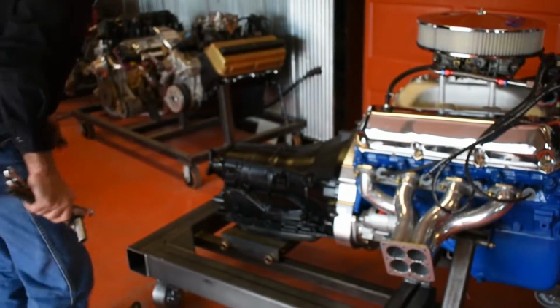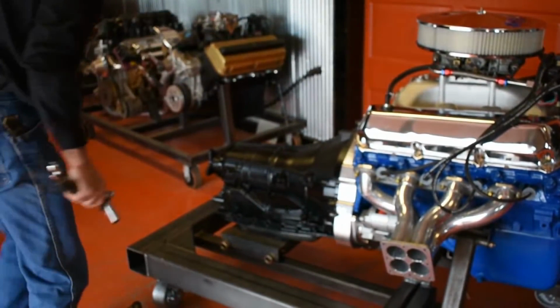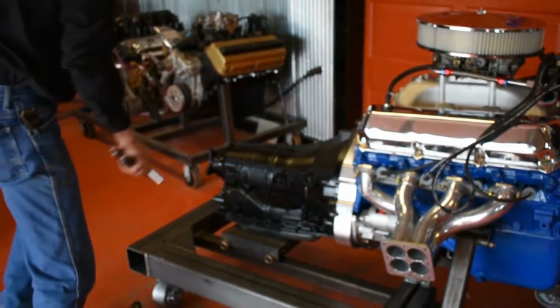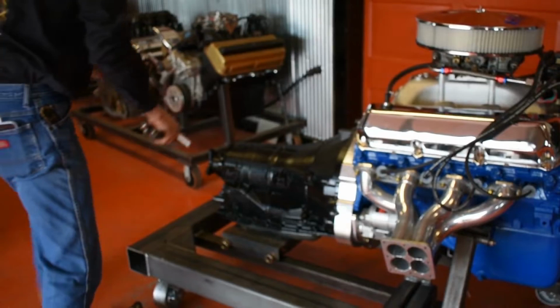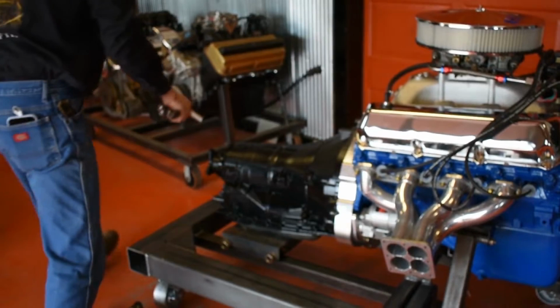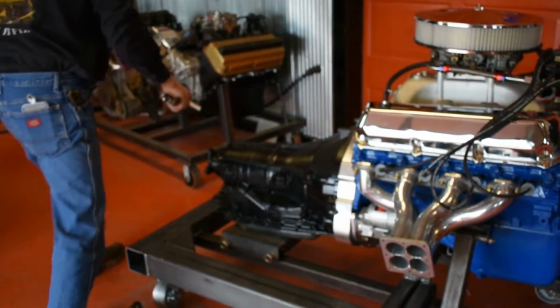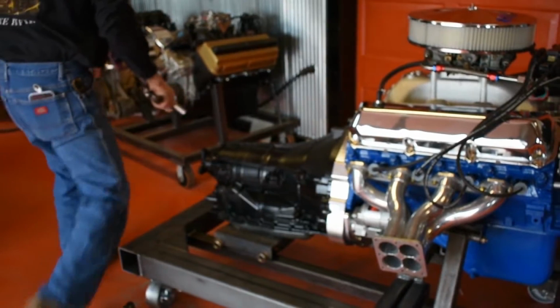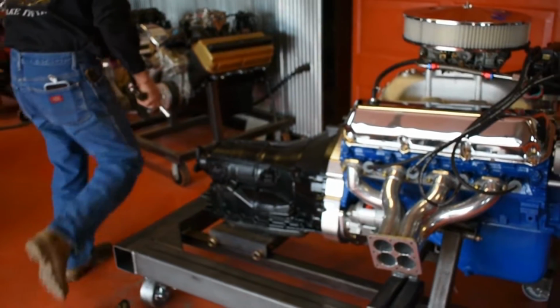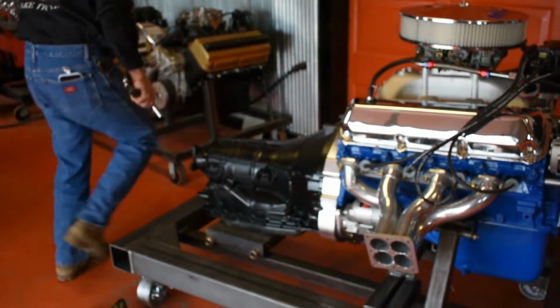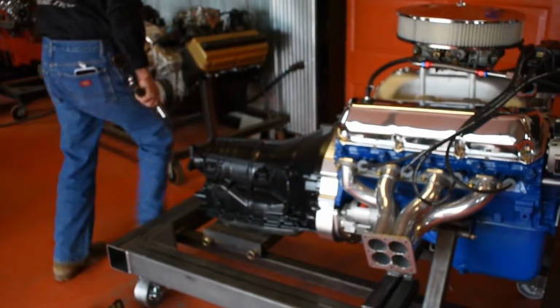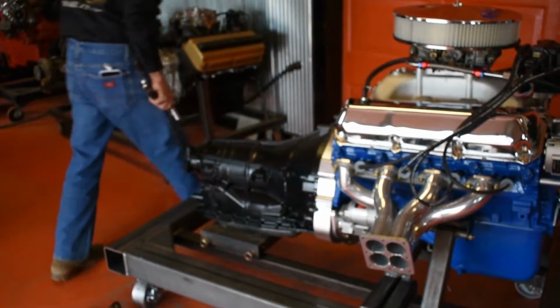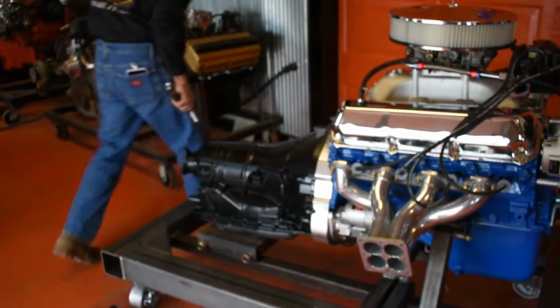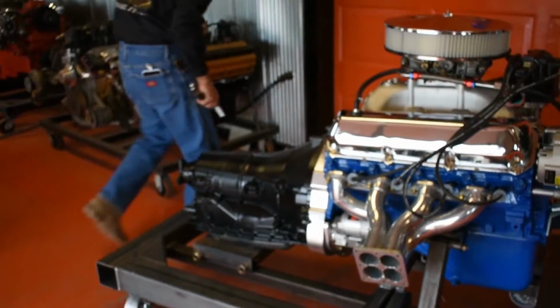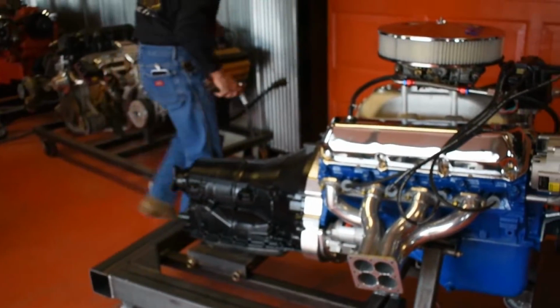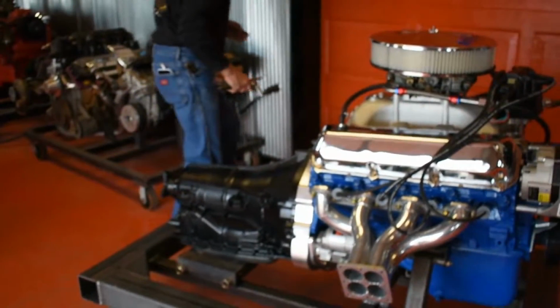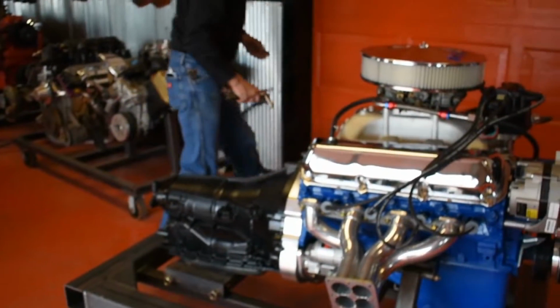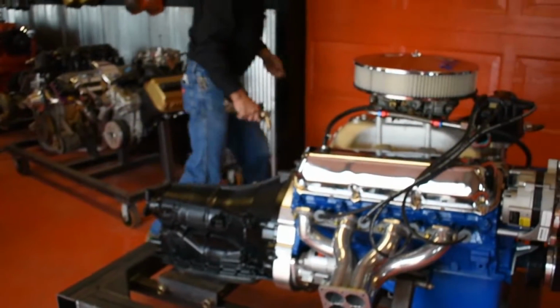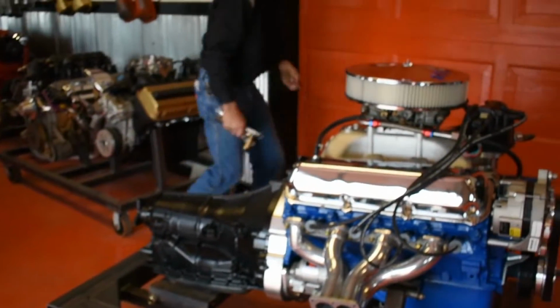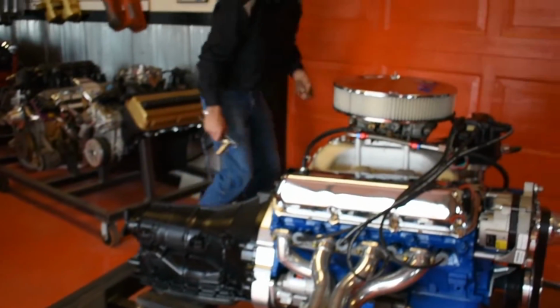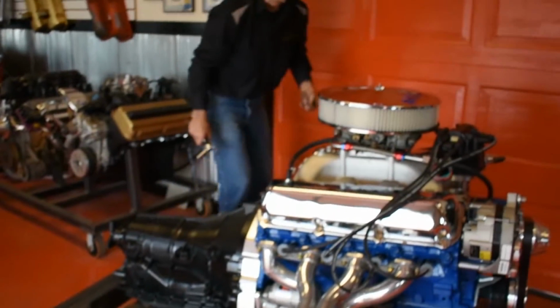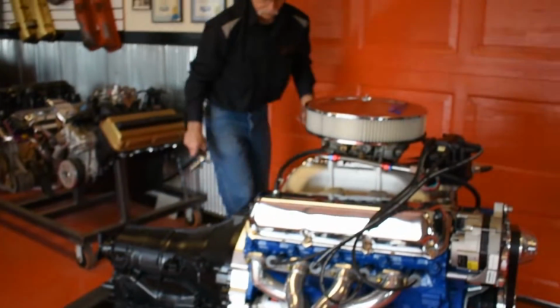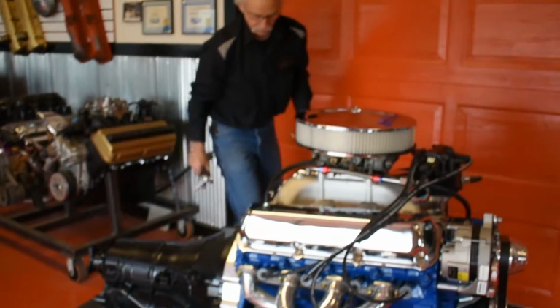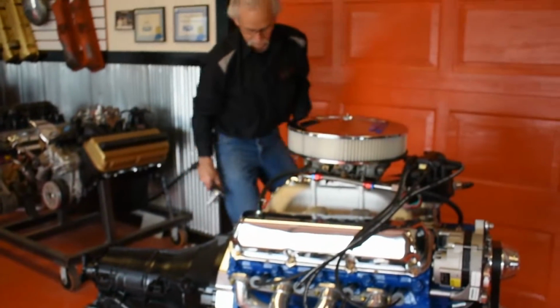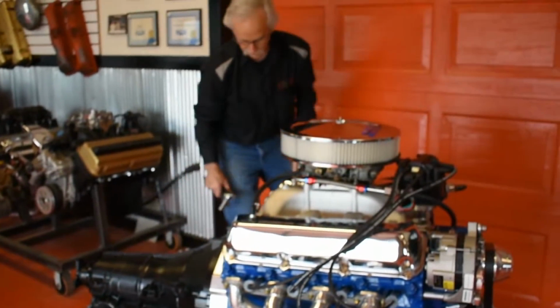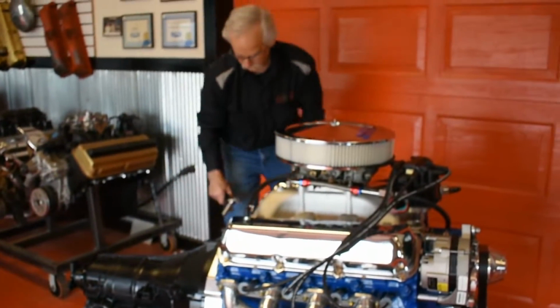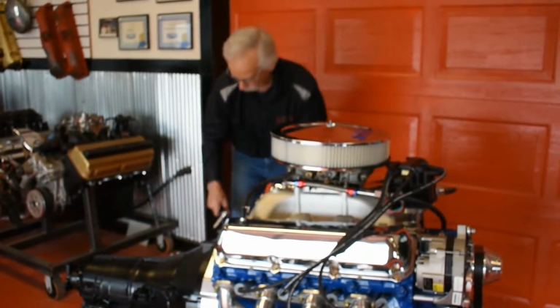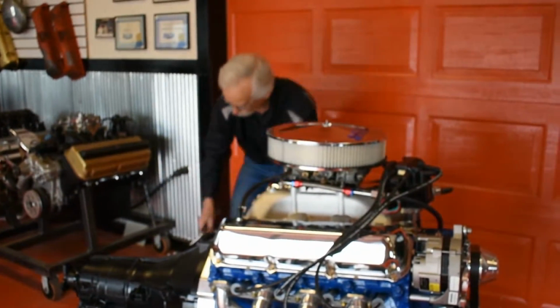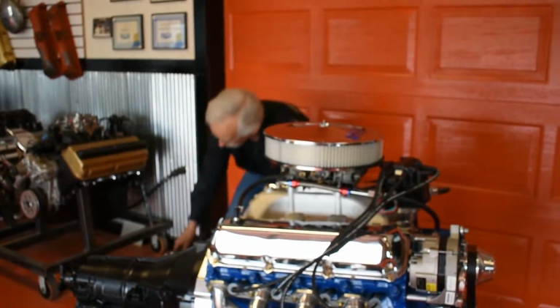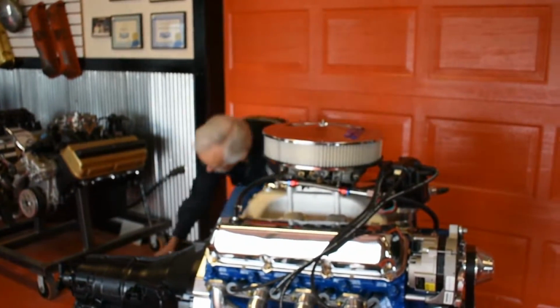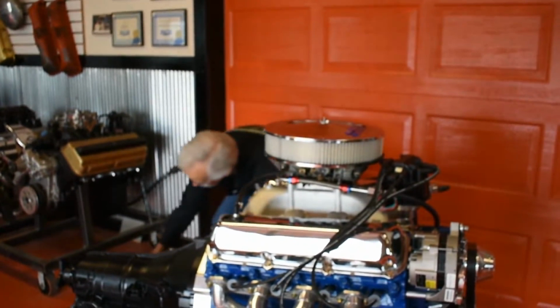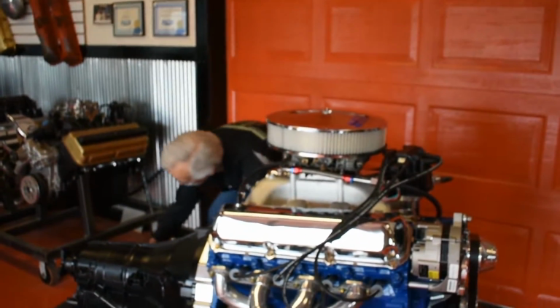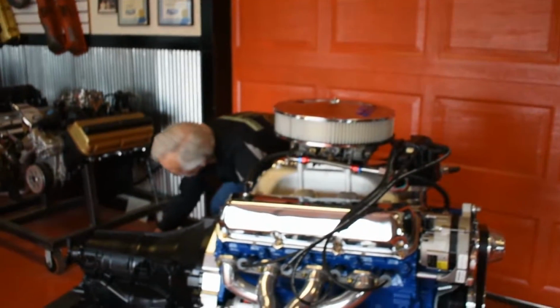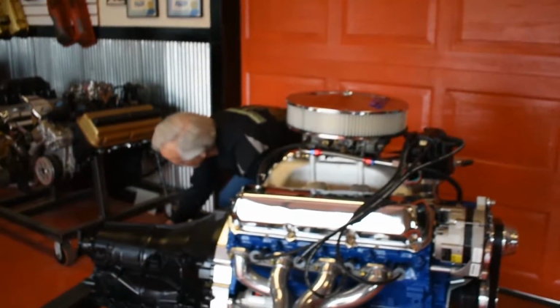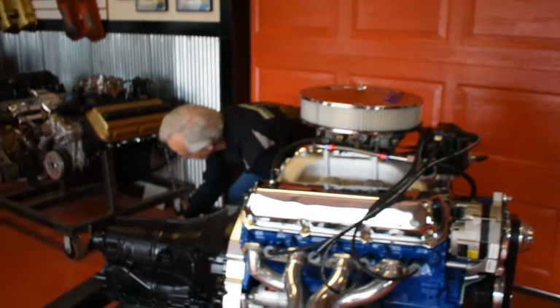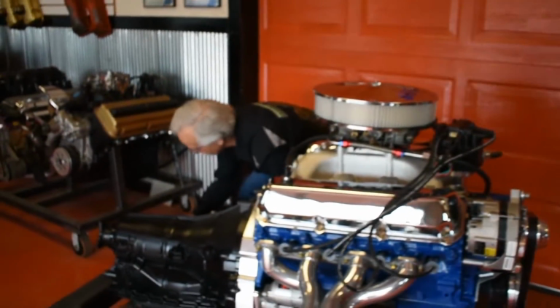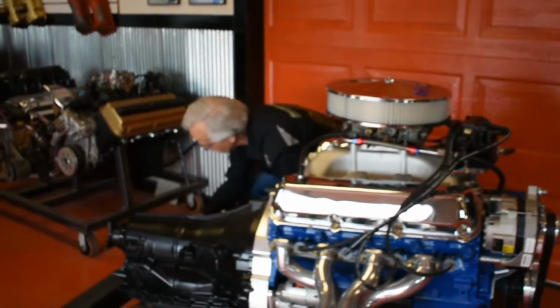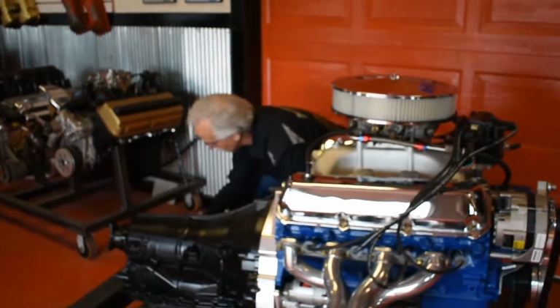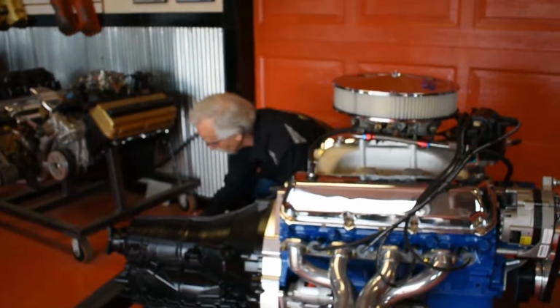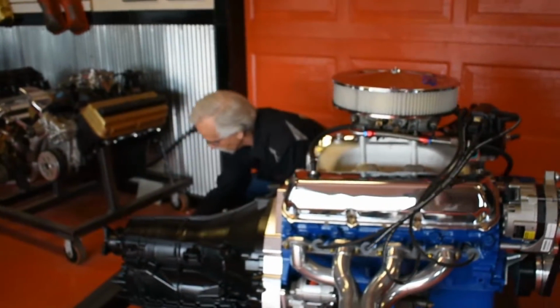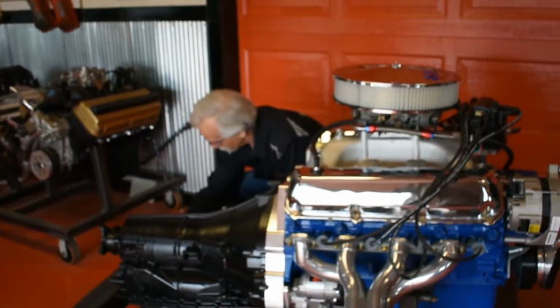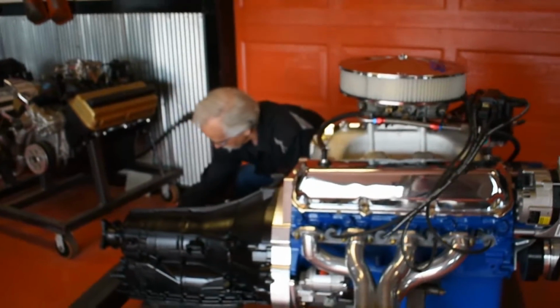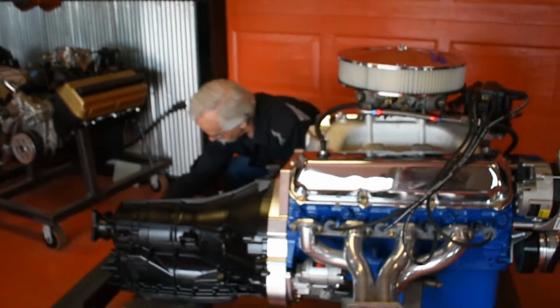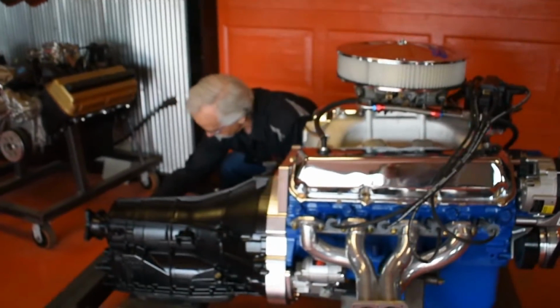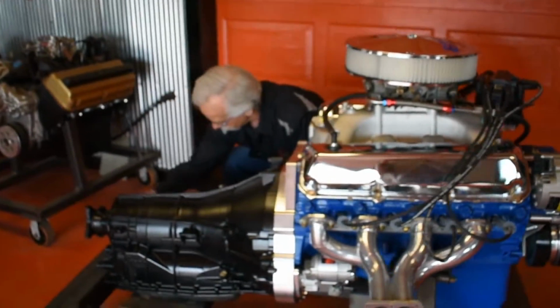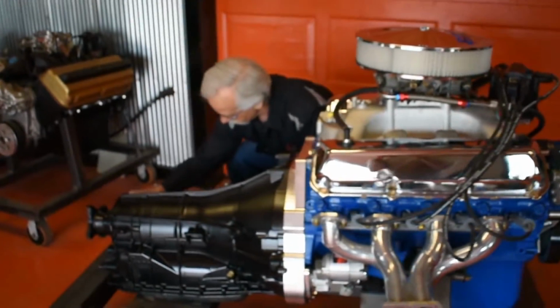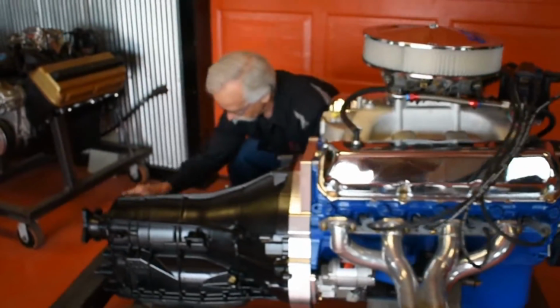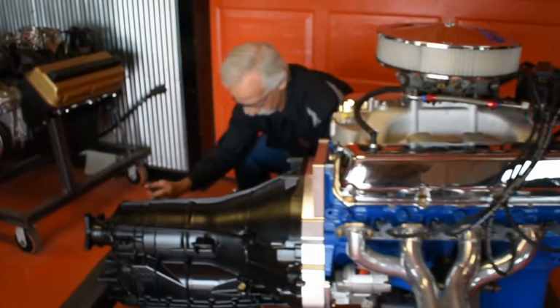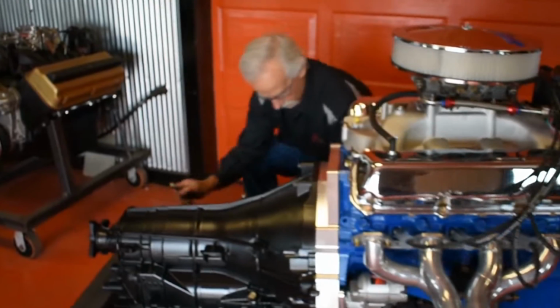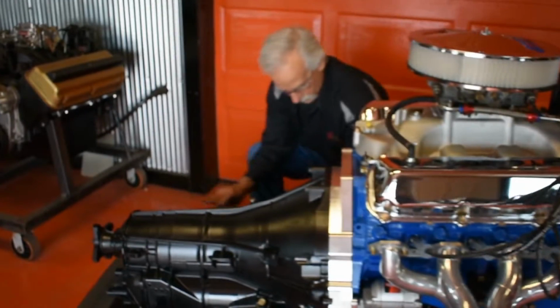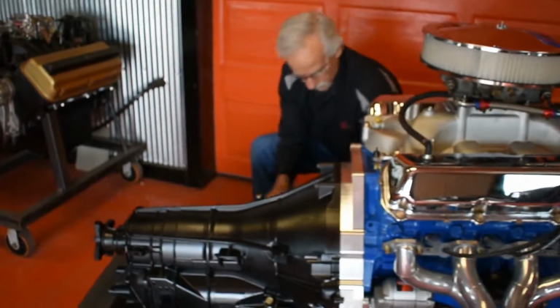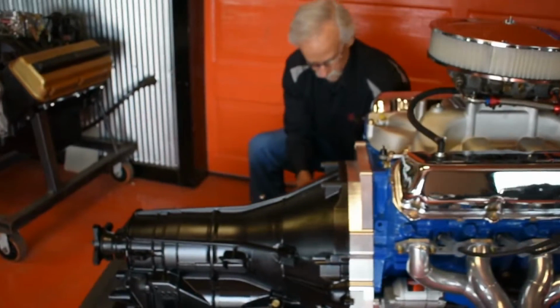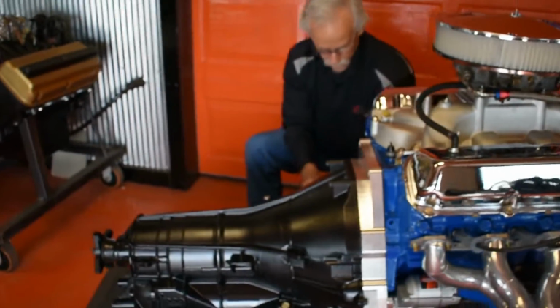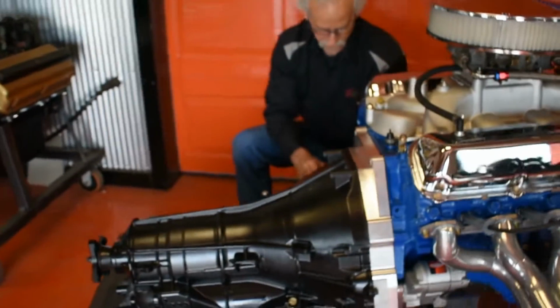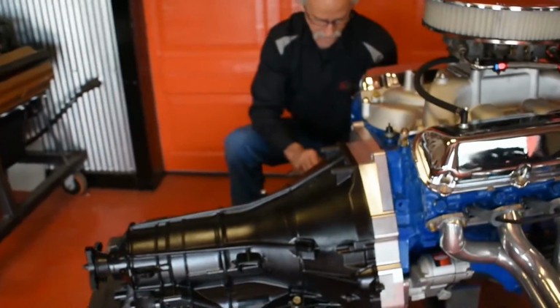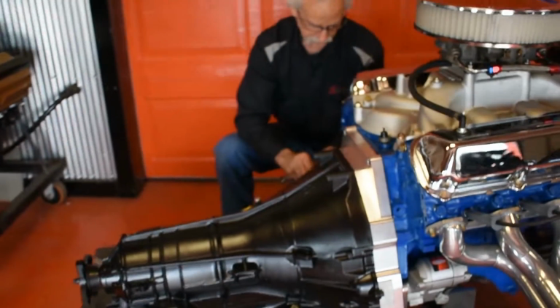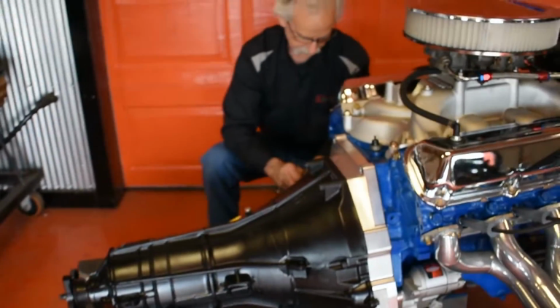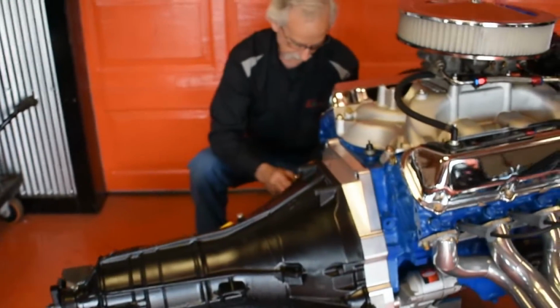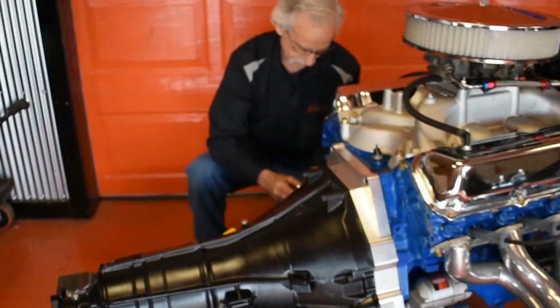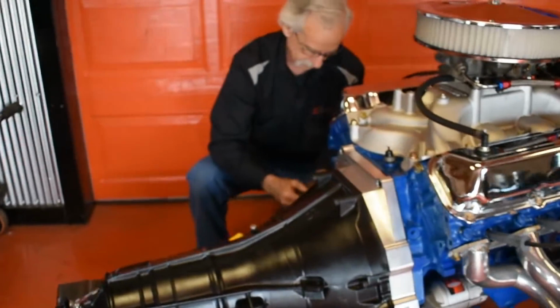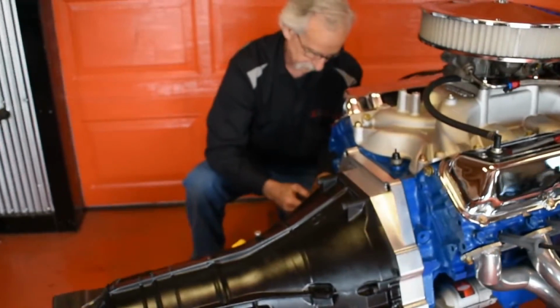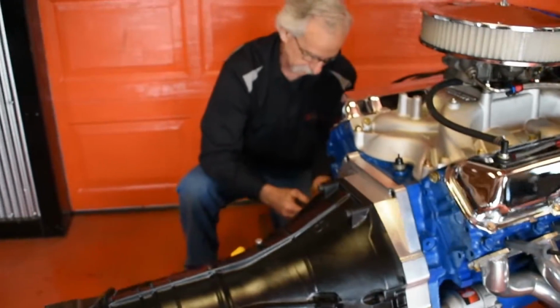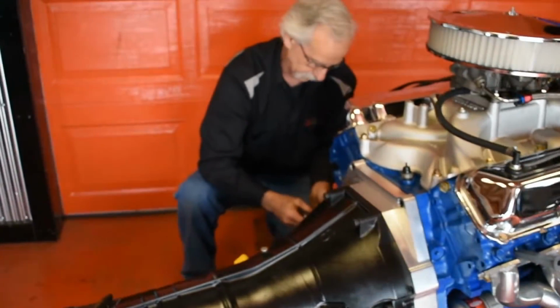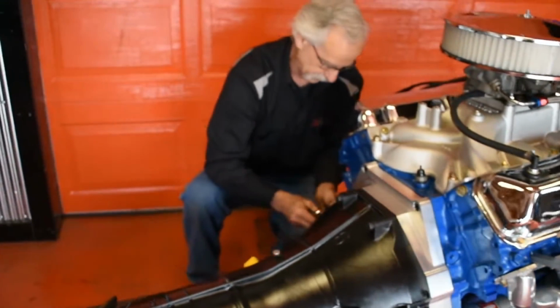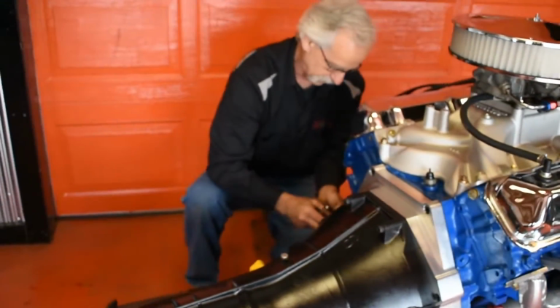And there's one more 5/16 bolt that goes on this side.